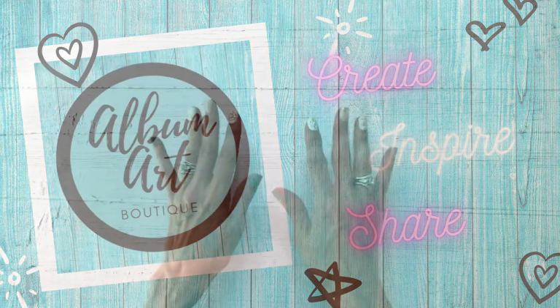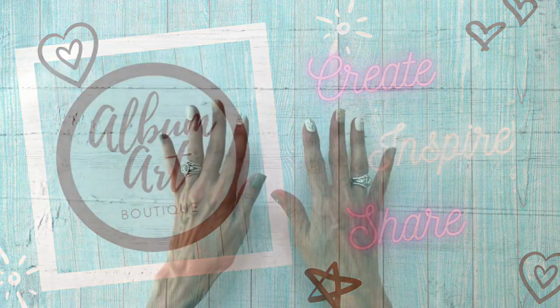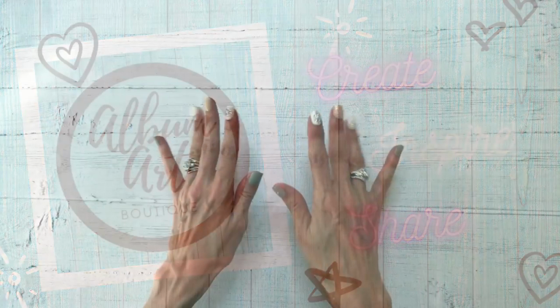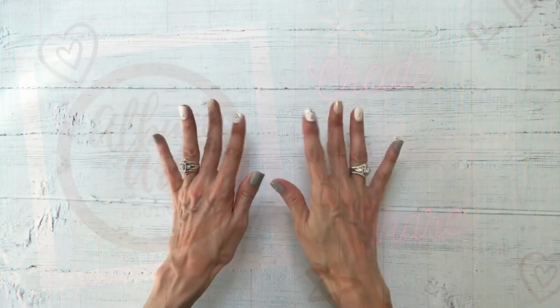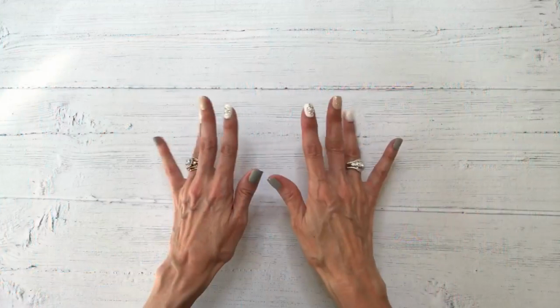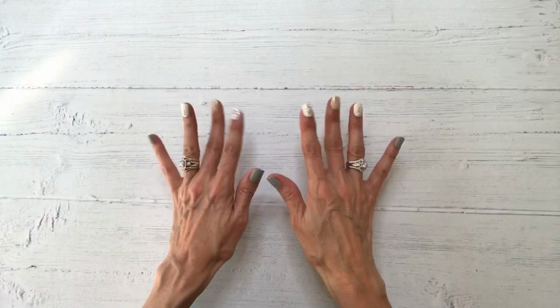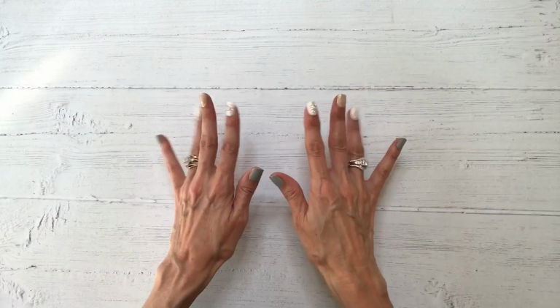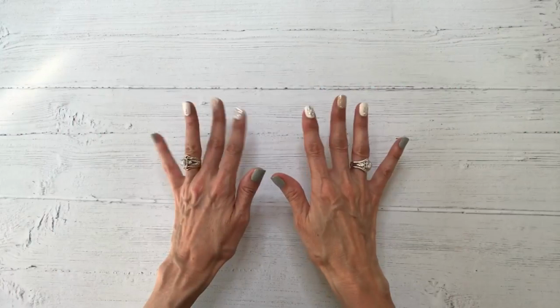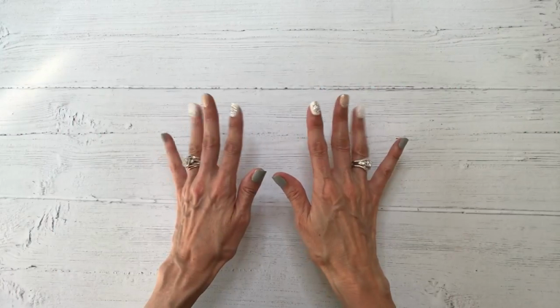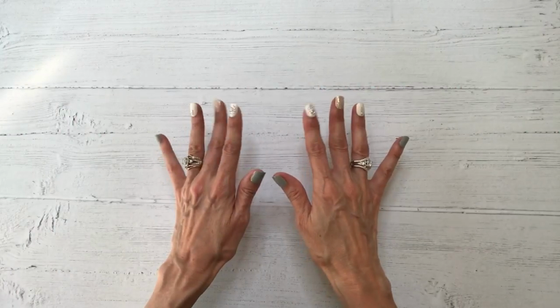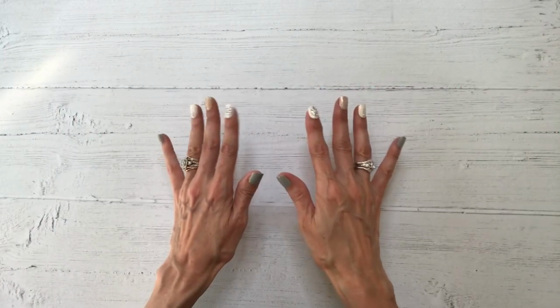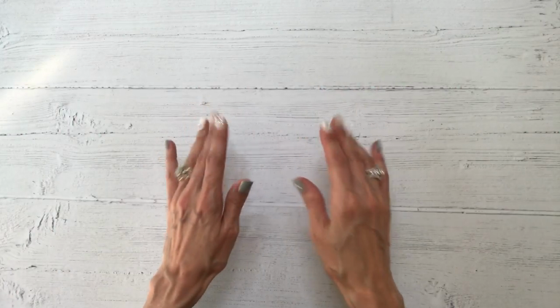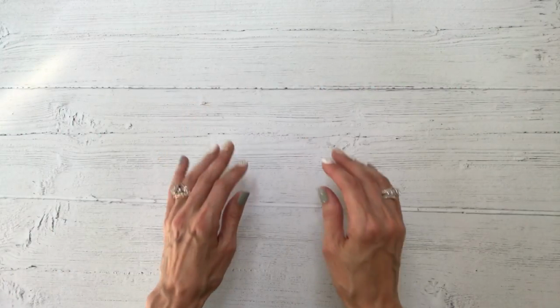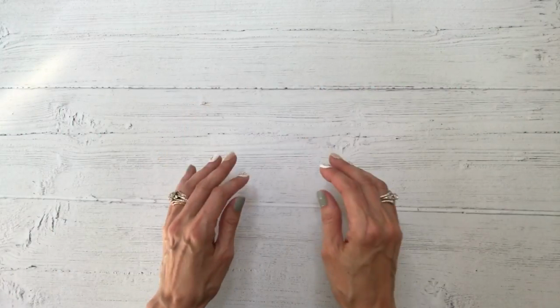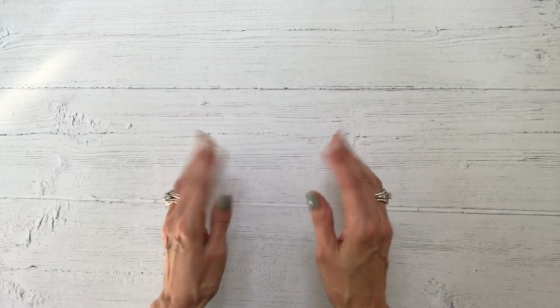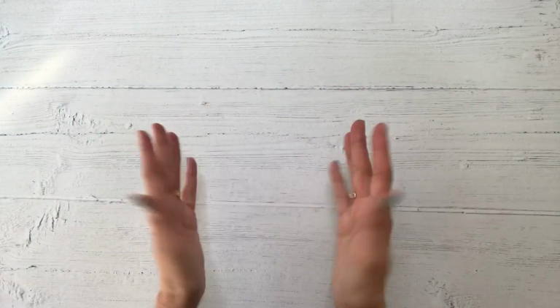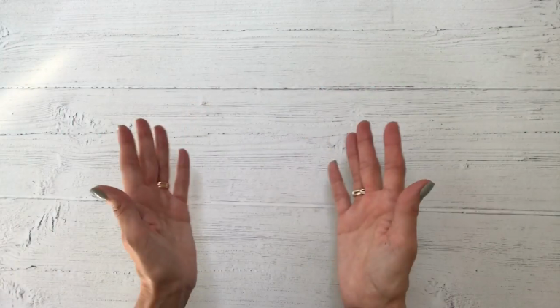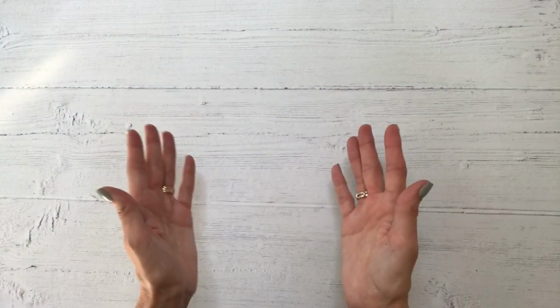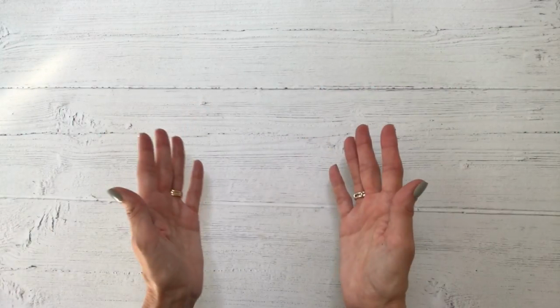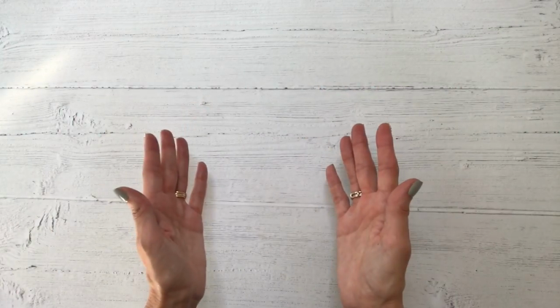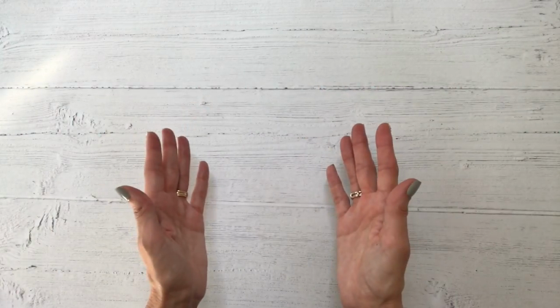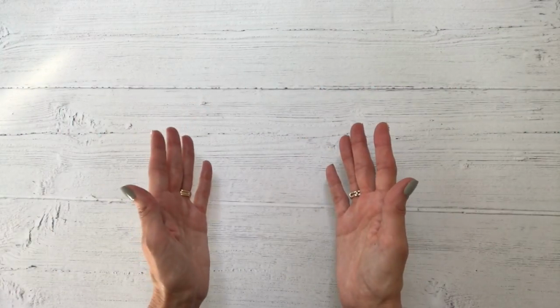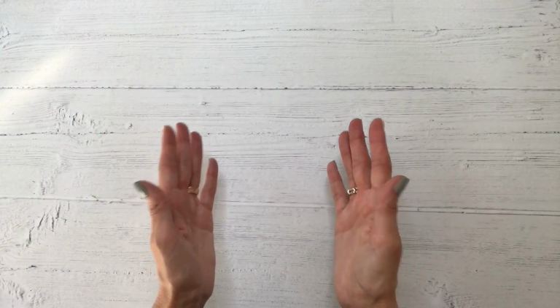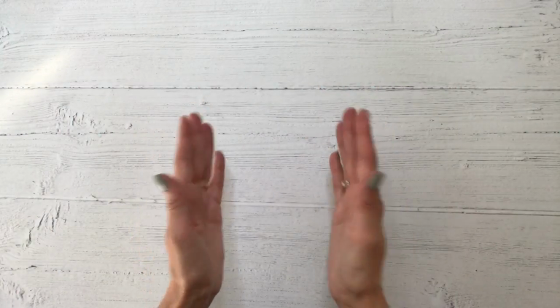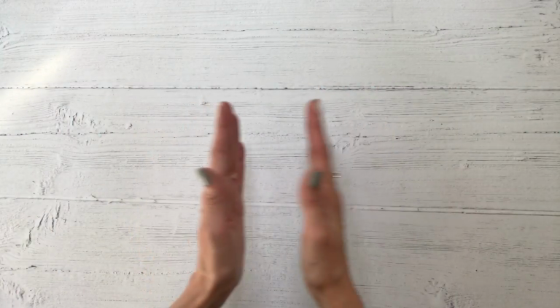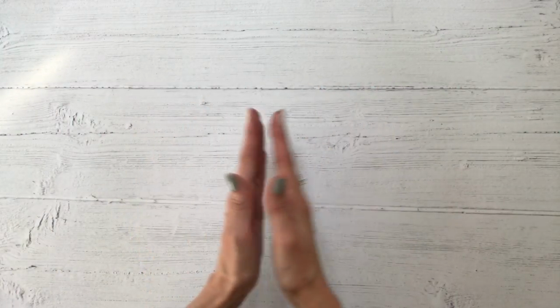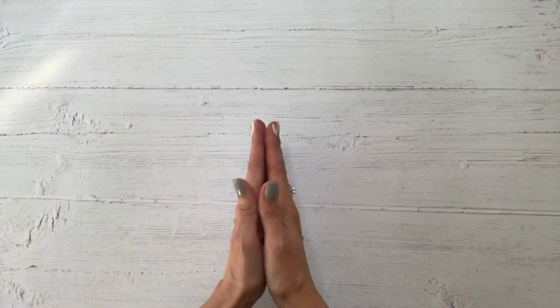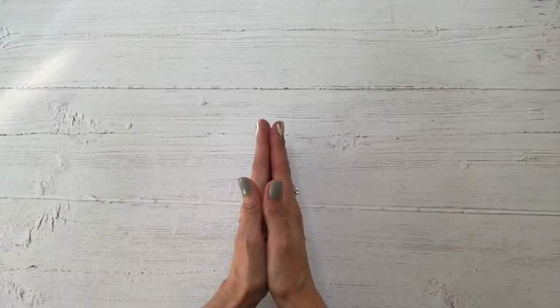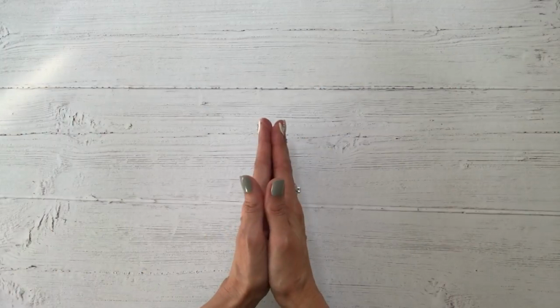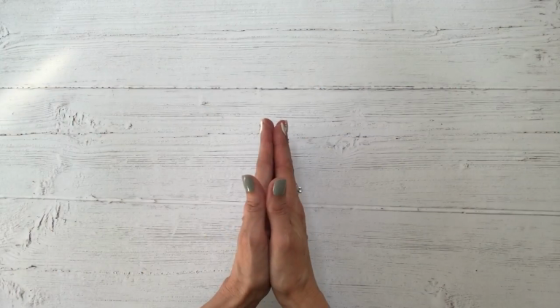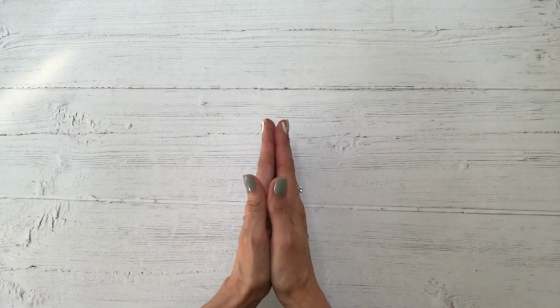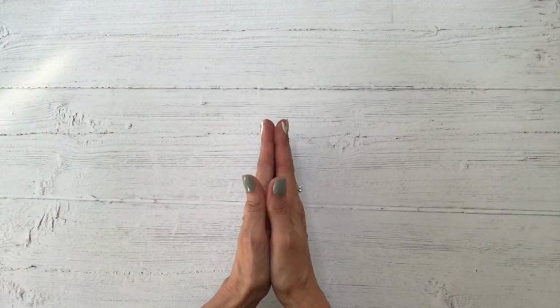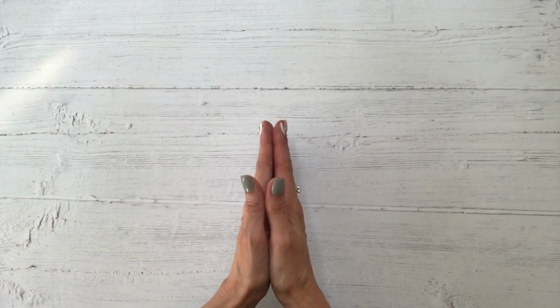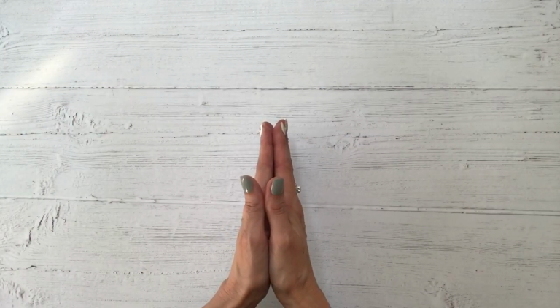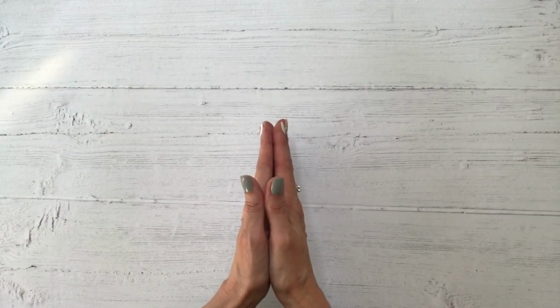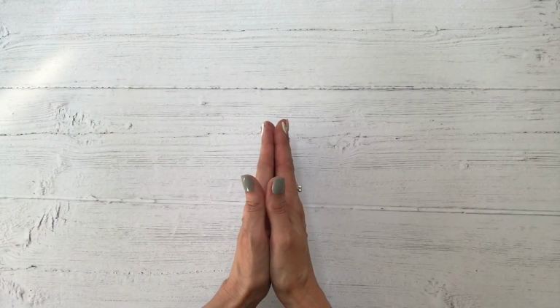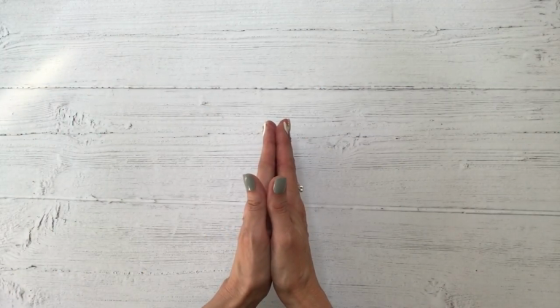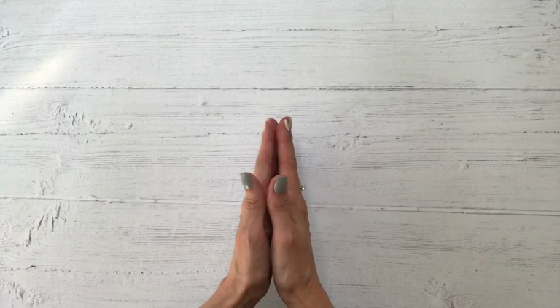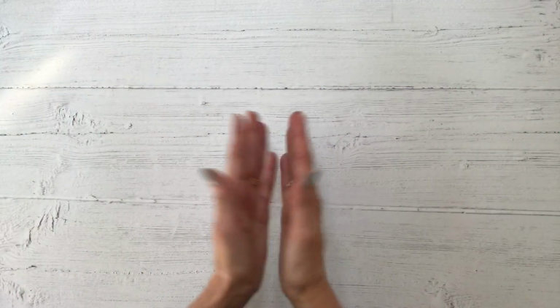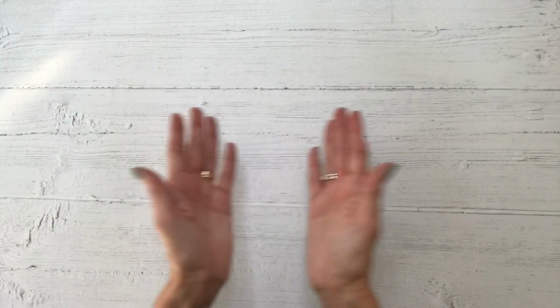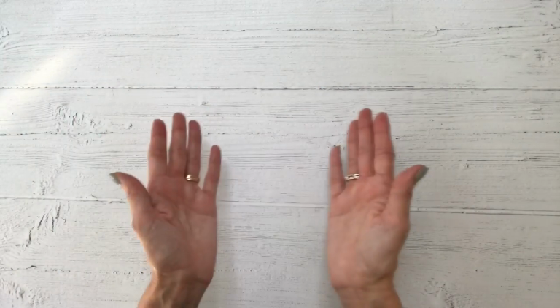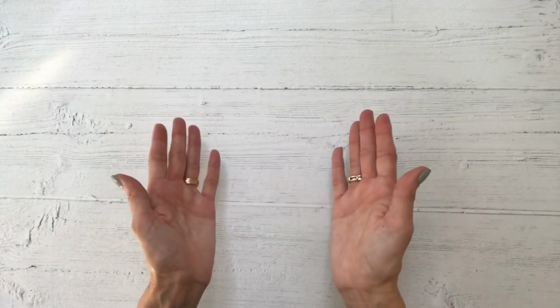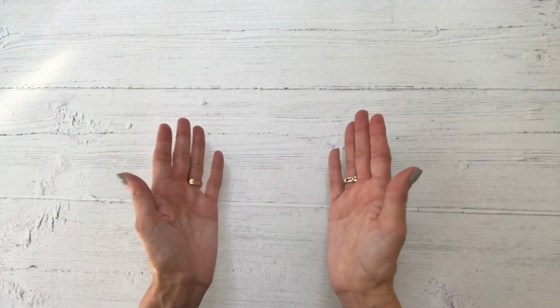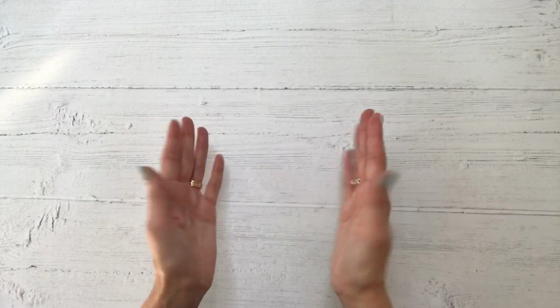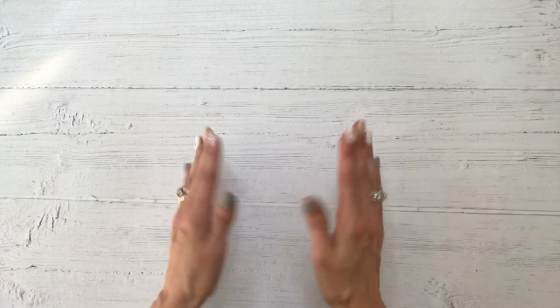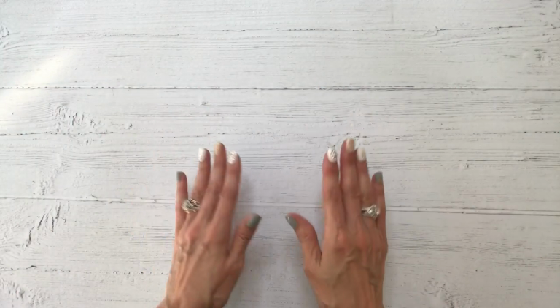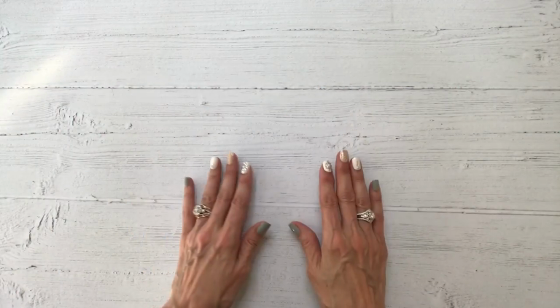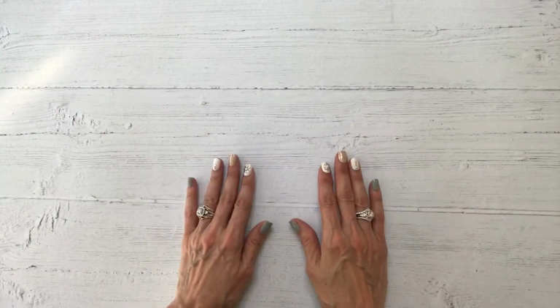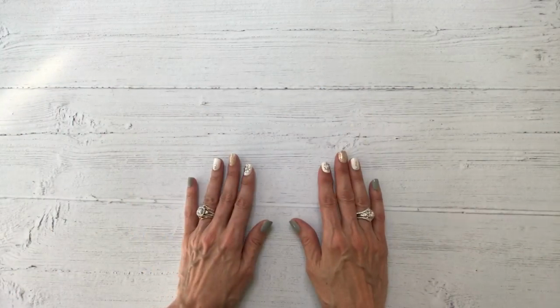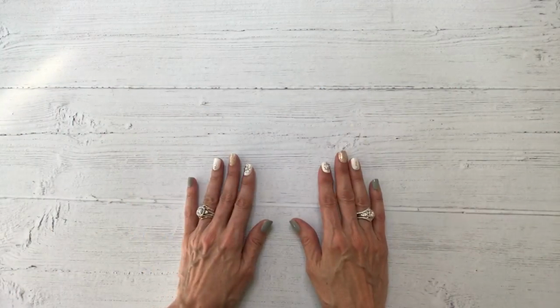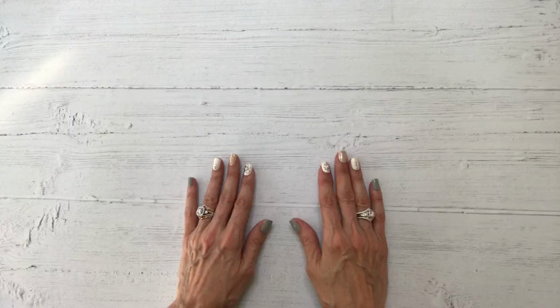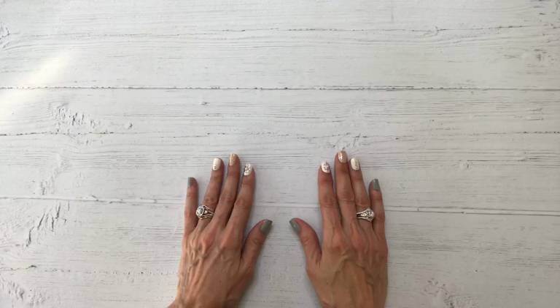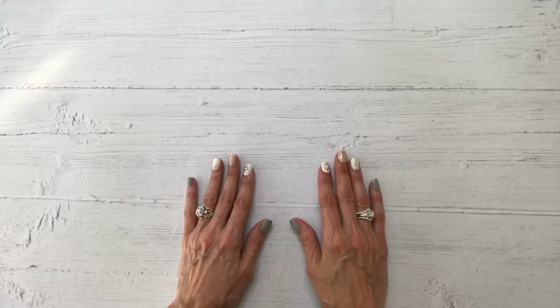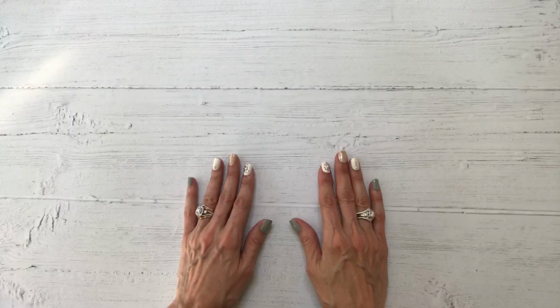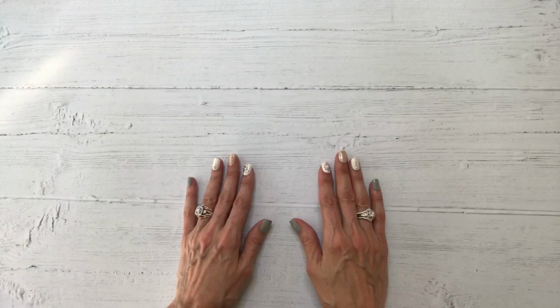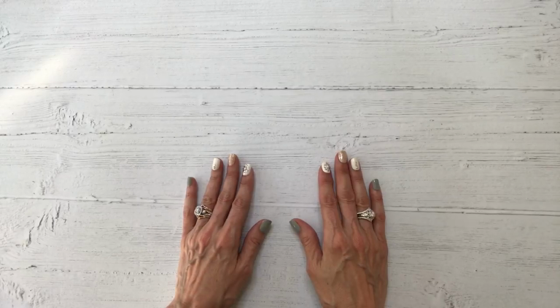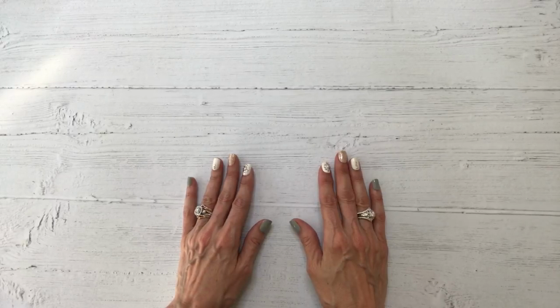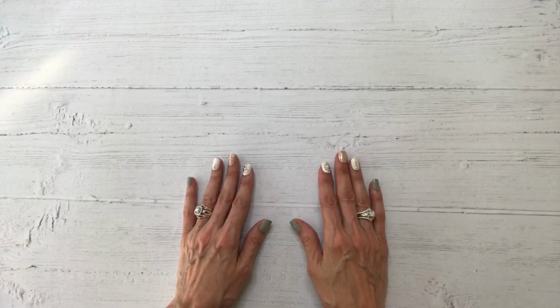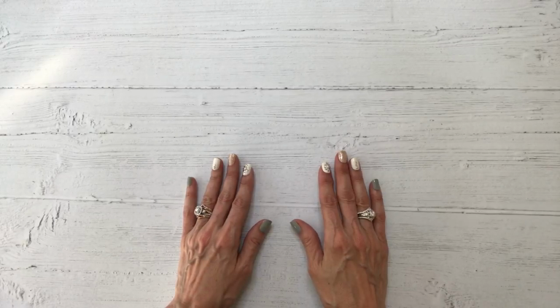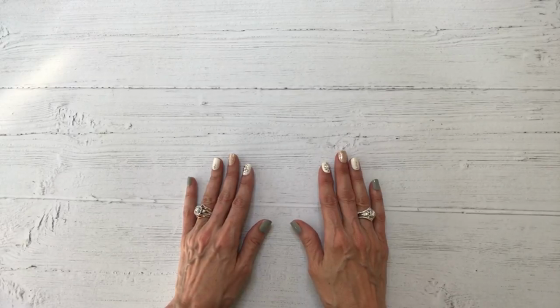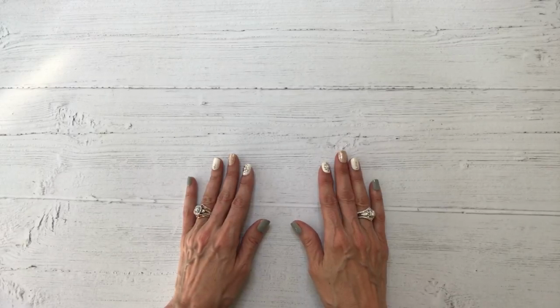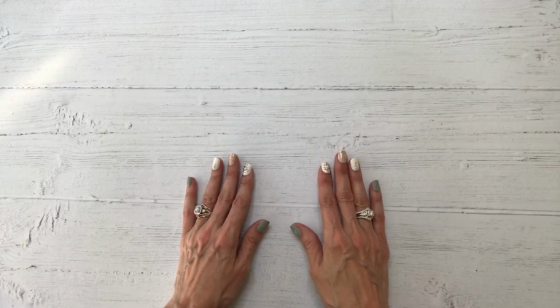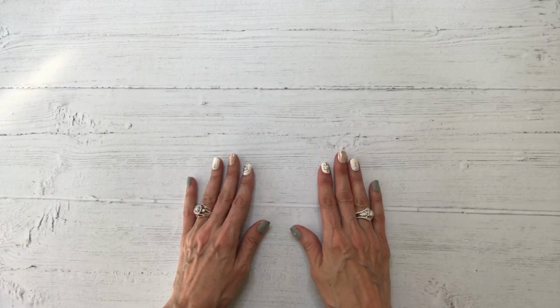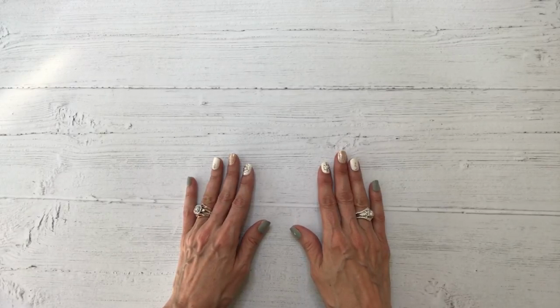Hello, it's Teresa. Welcome back to my channel. I'm so glad that you're here. Today we're going to be making a mini slimline envelope.